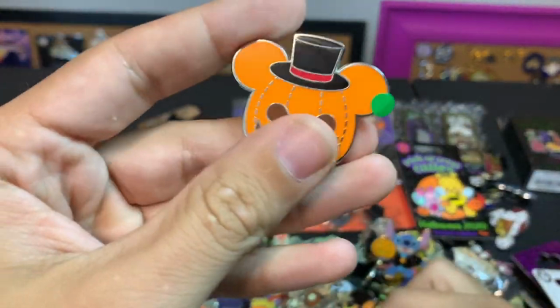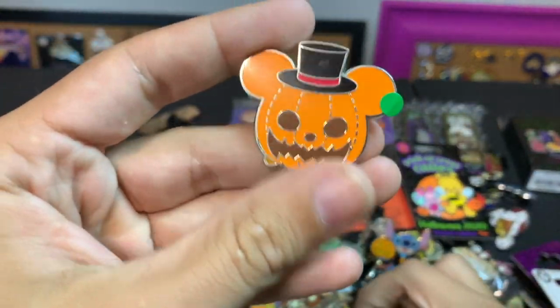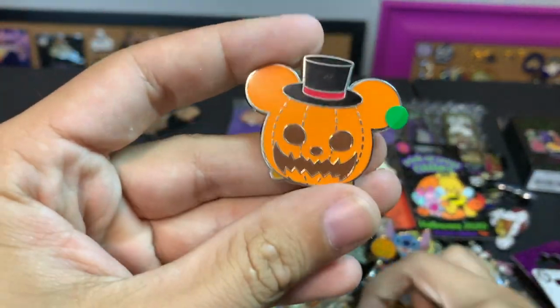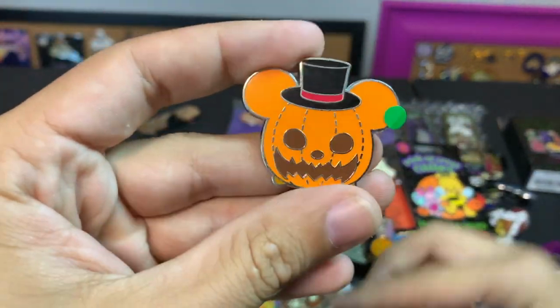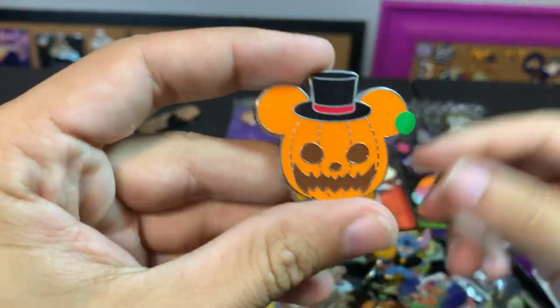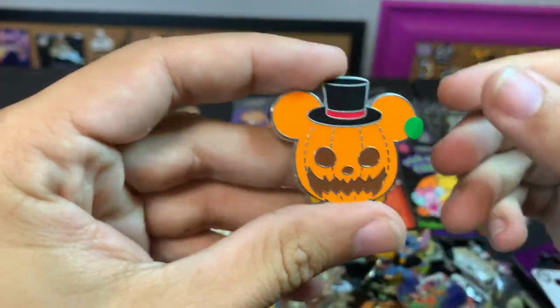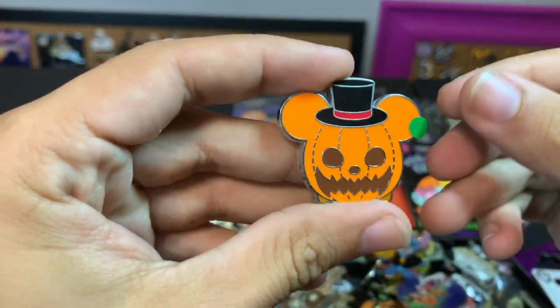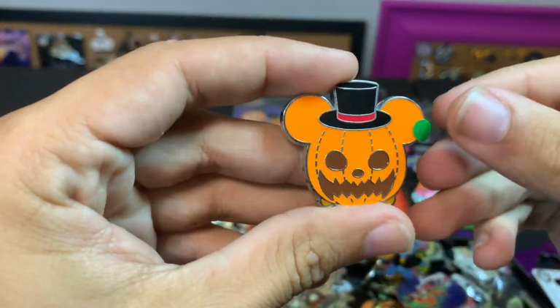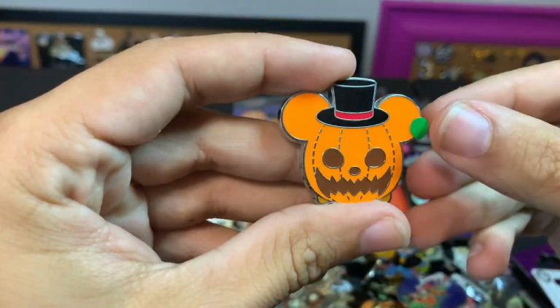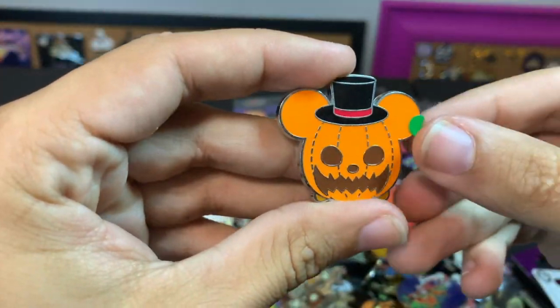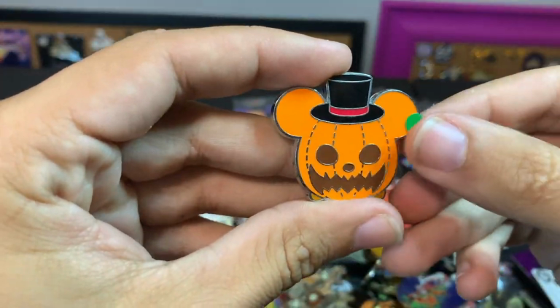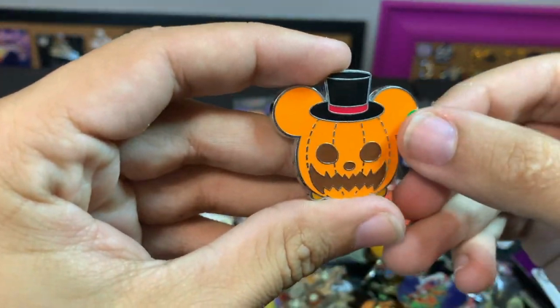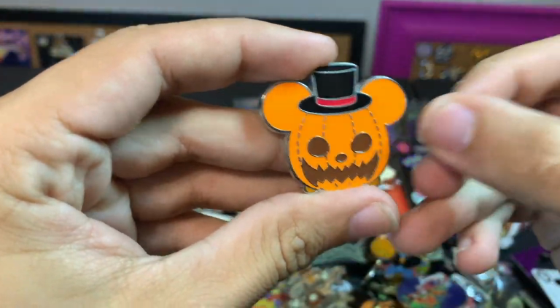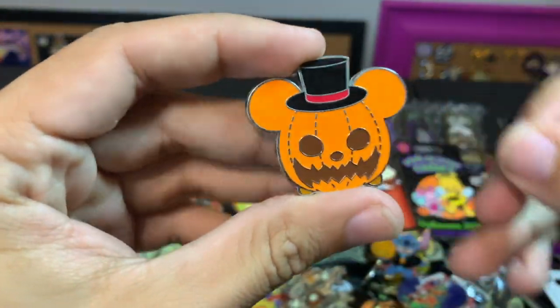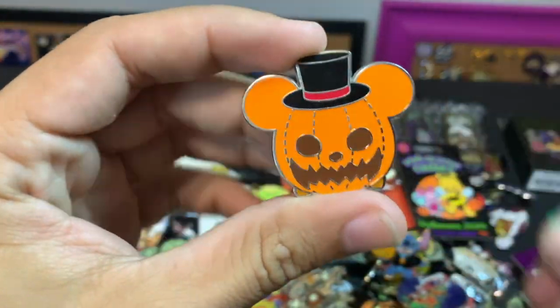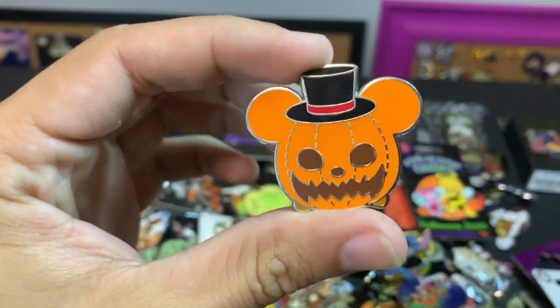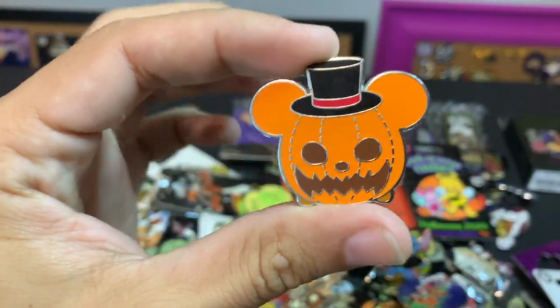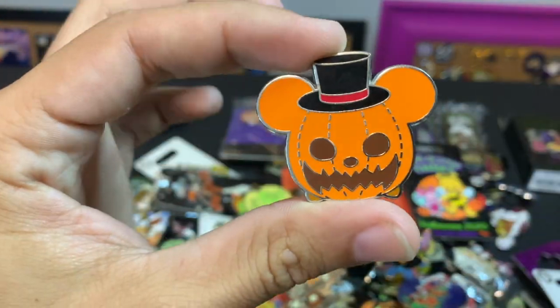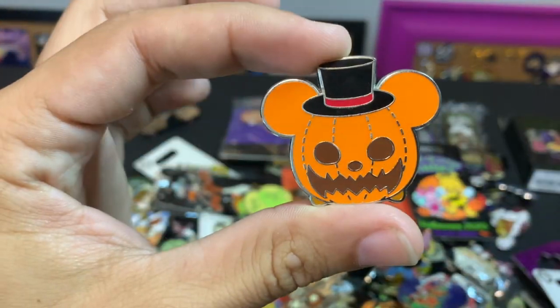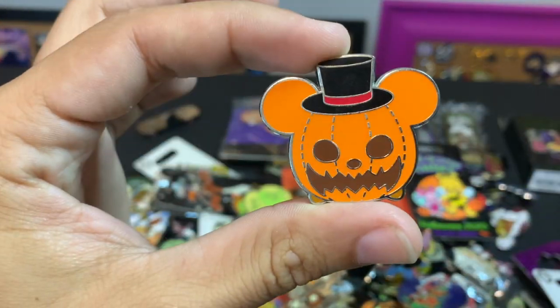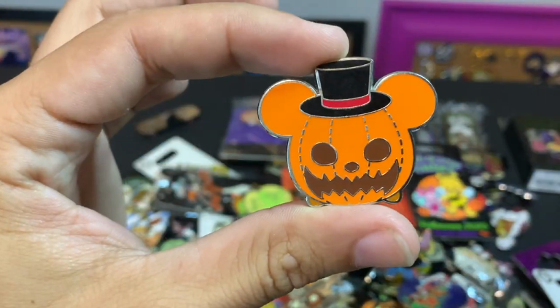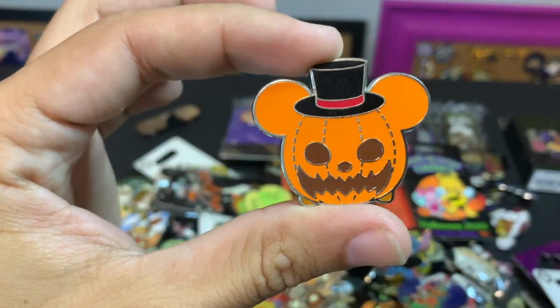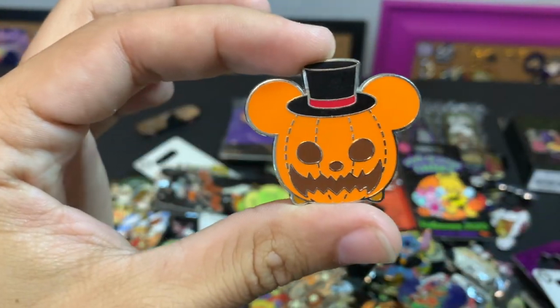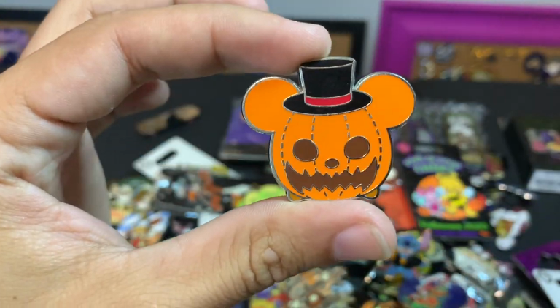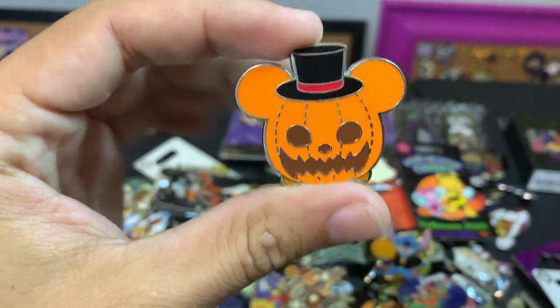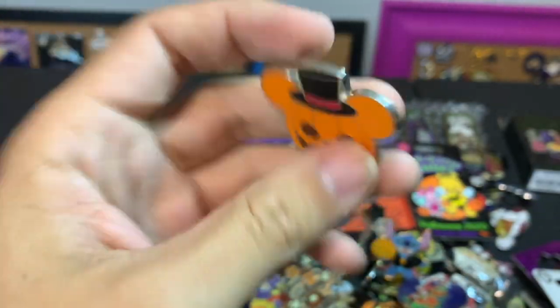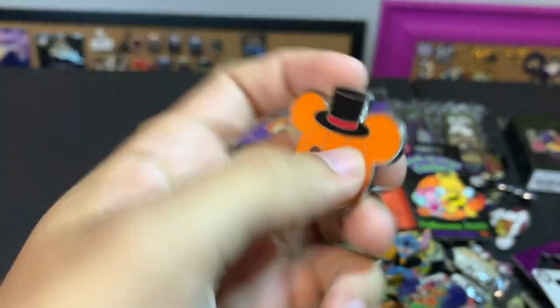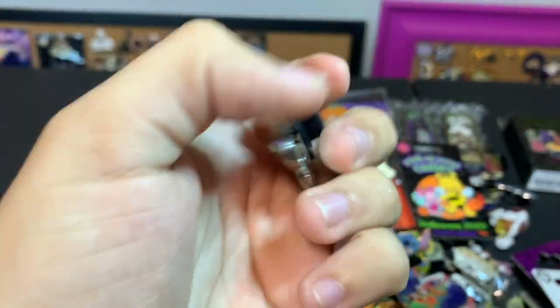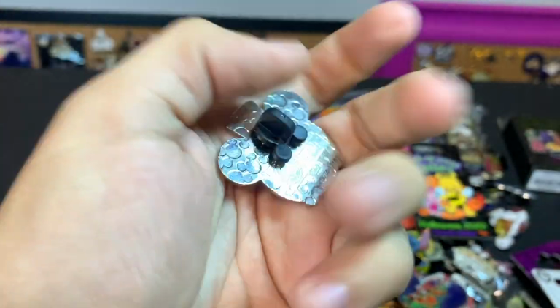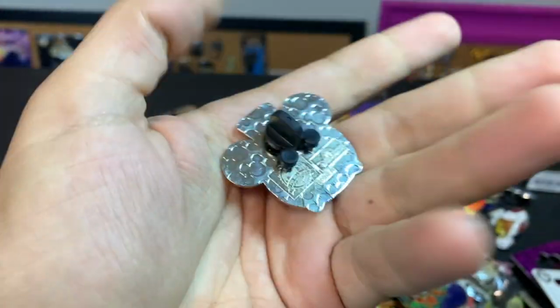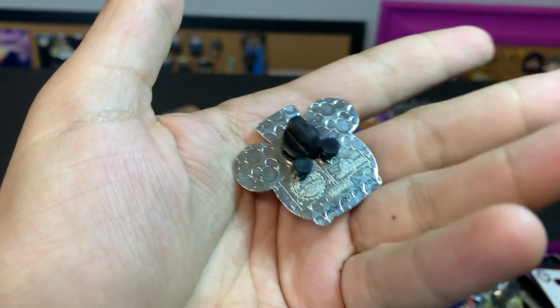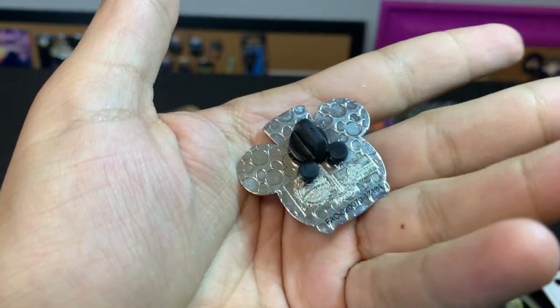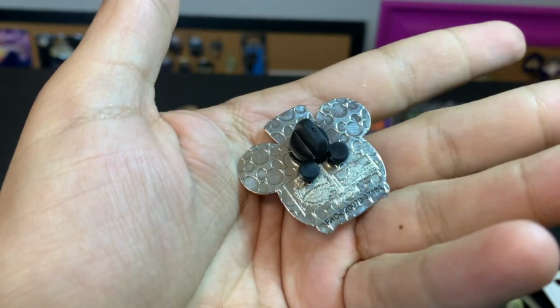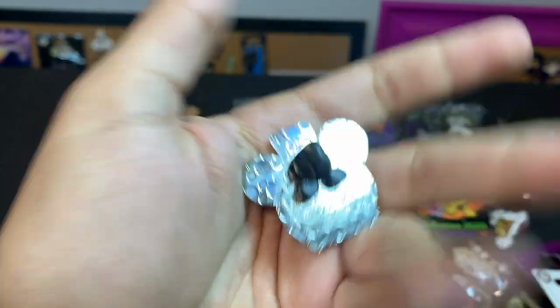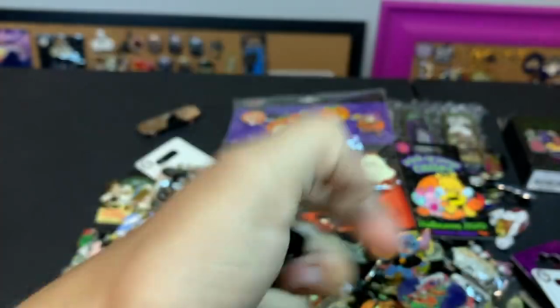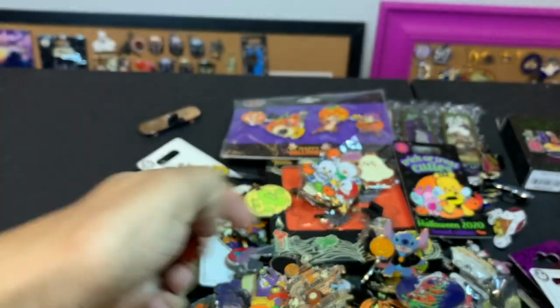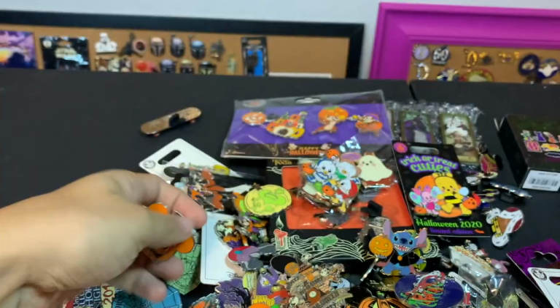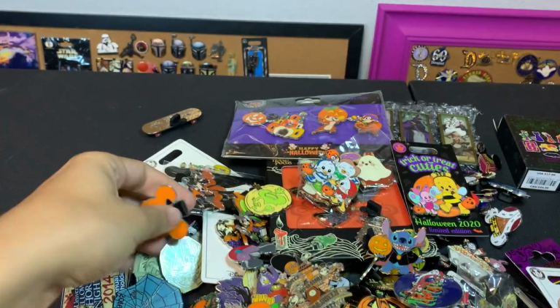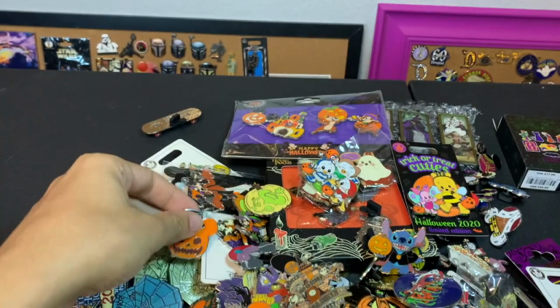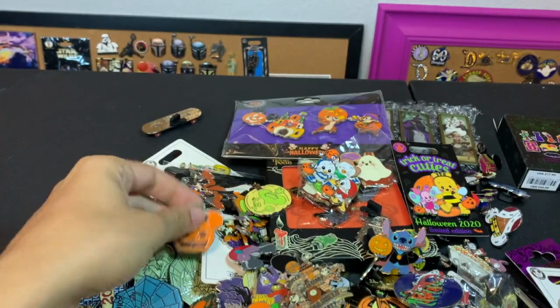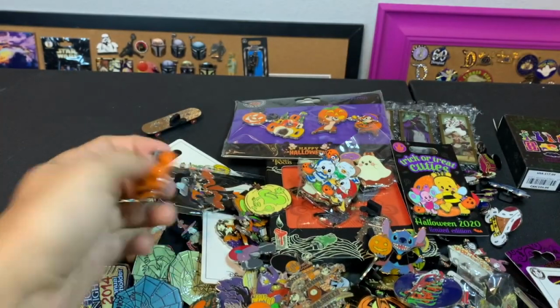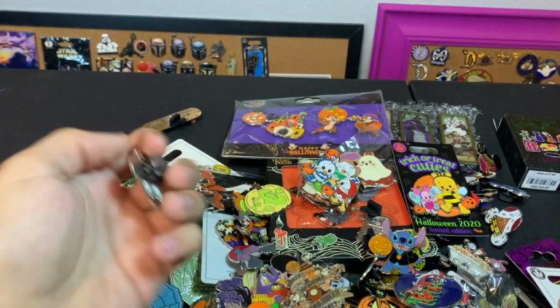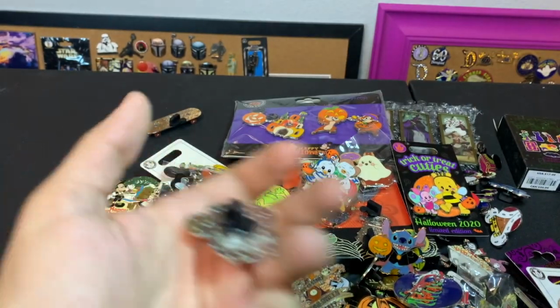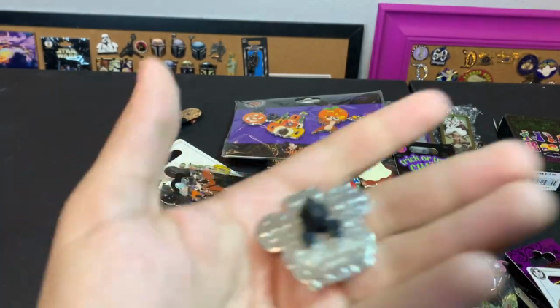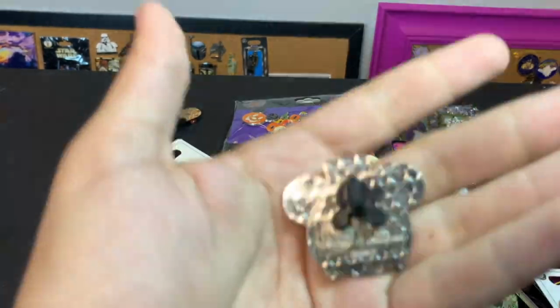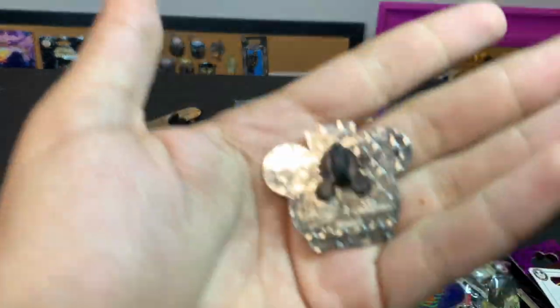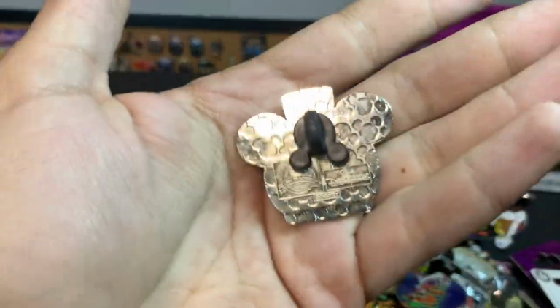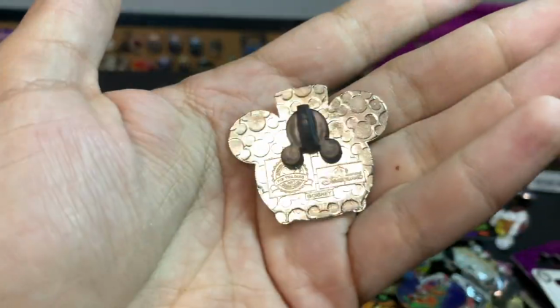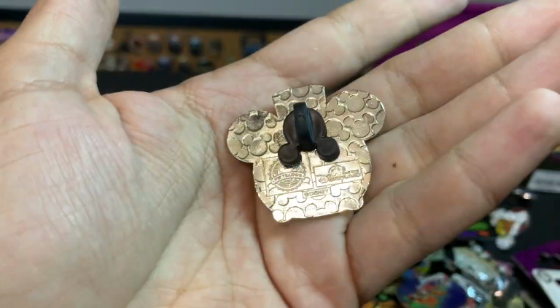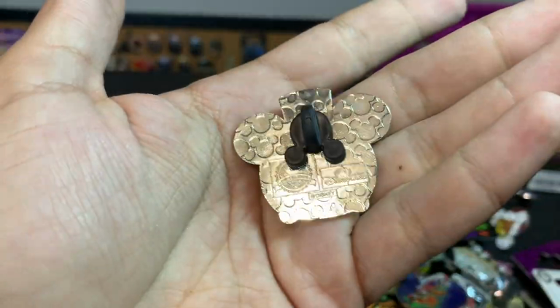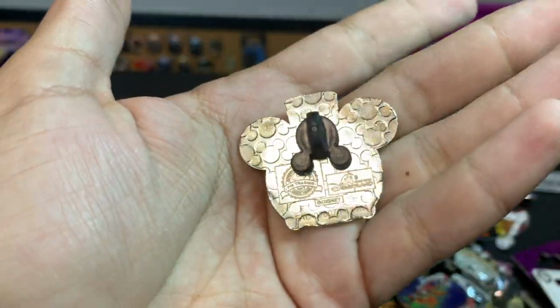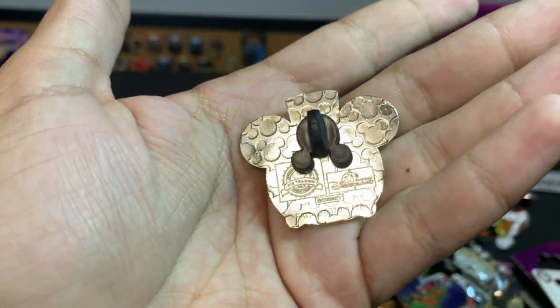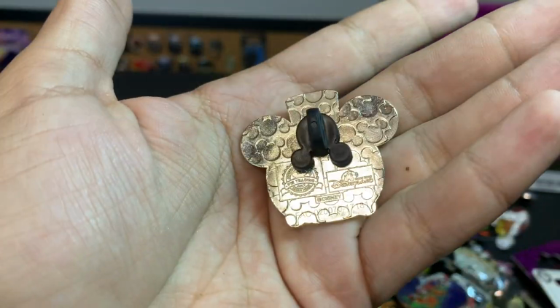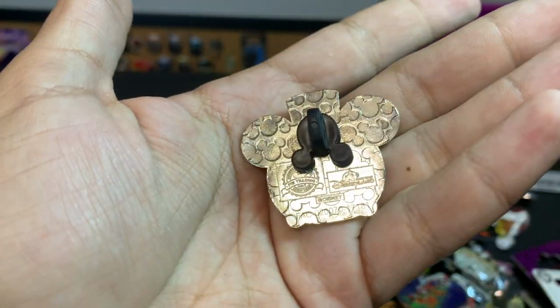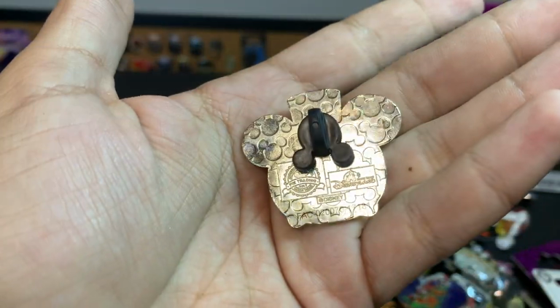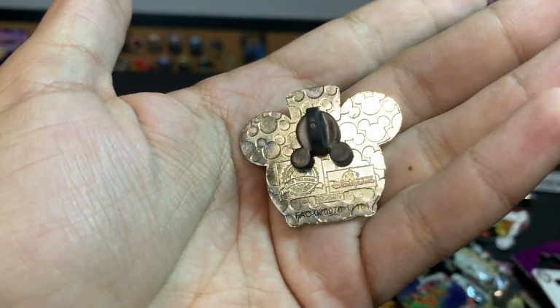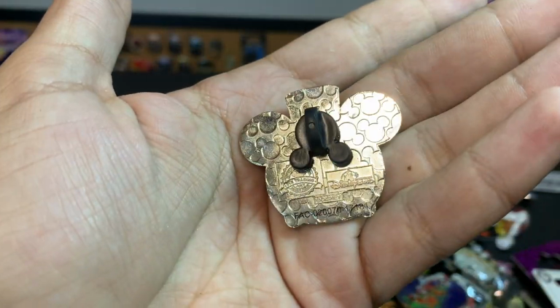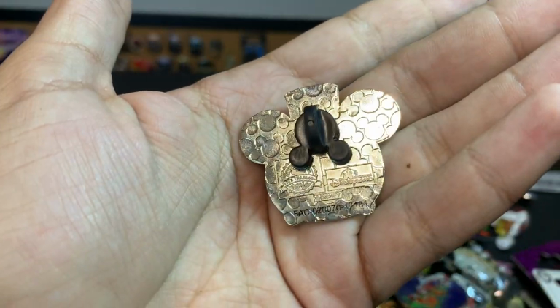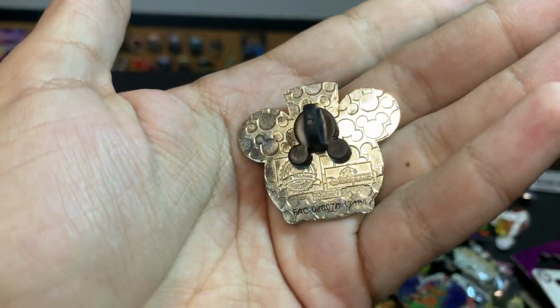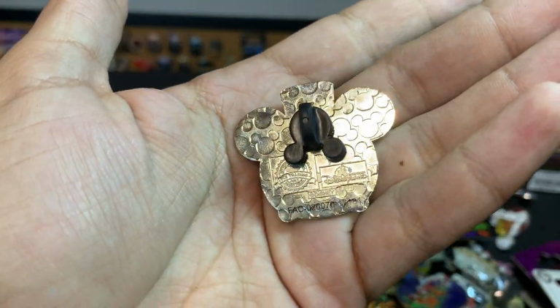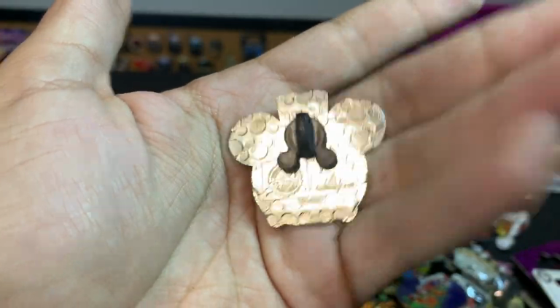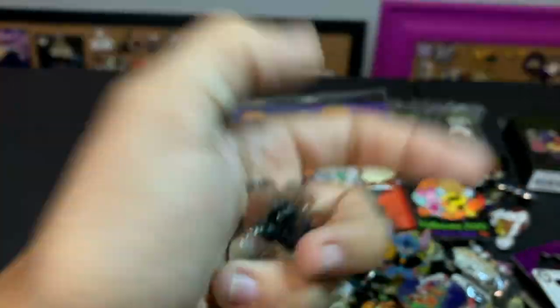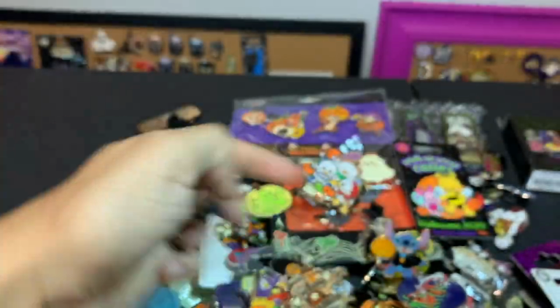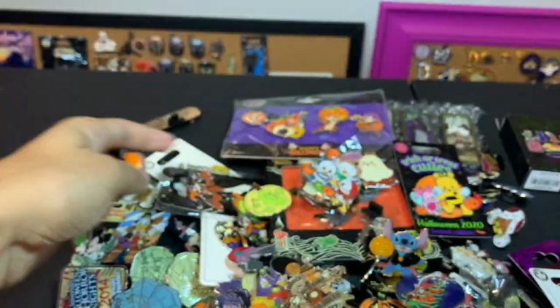This one here is a Pinocchio pumpkin, a Peter Pumpkin. This one's got a sticker on it, but it's a Halloween zoom from one of the international parks — from Hong Kong.